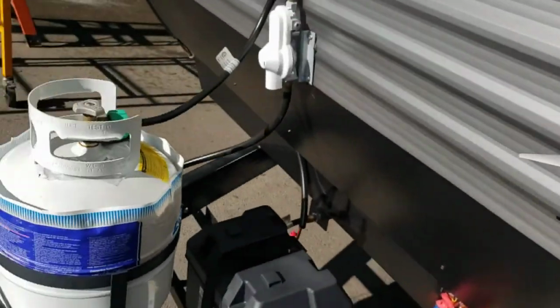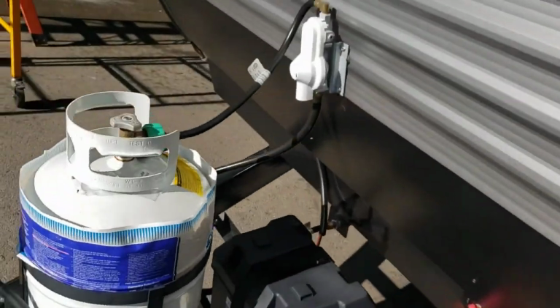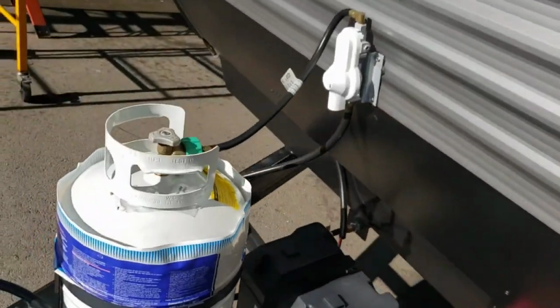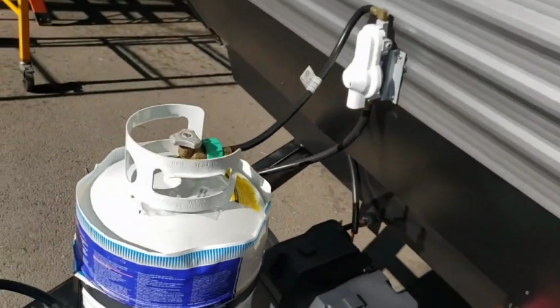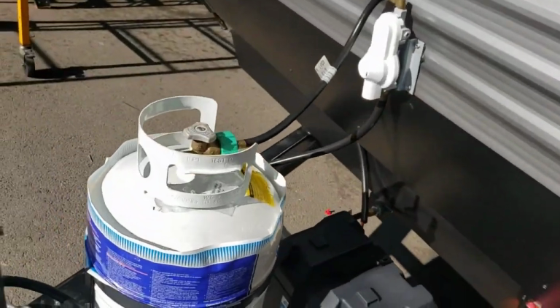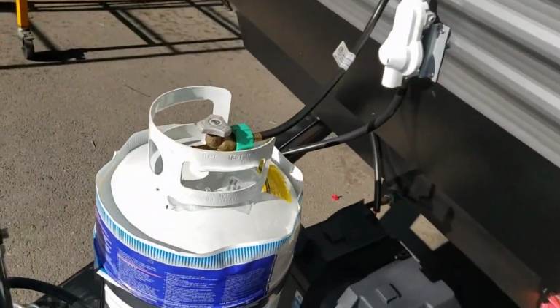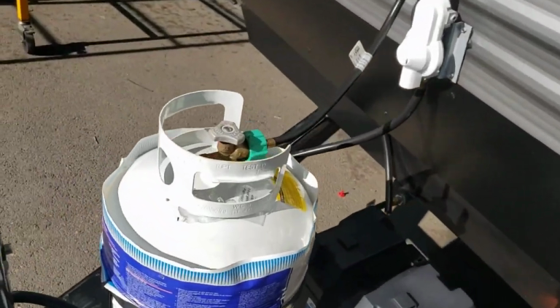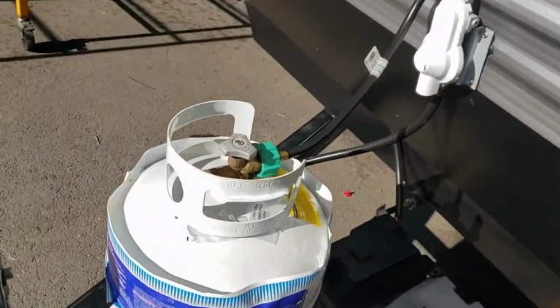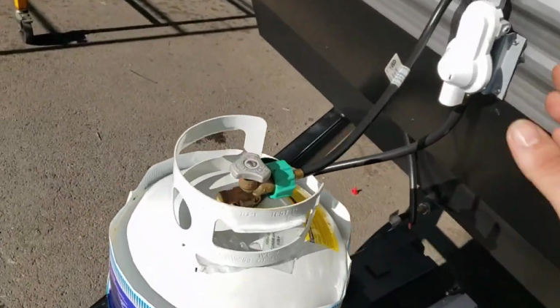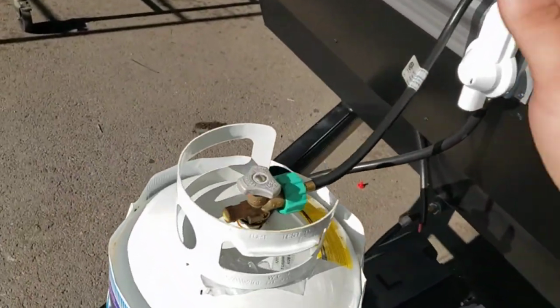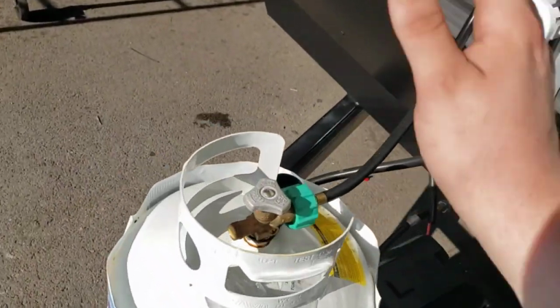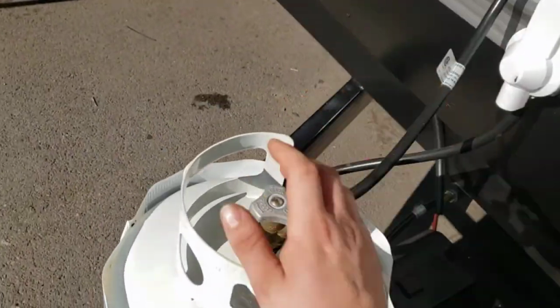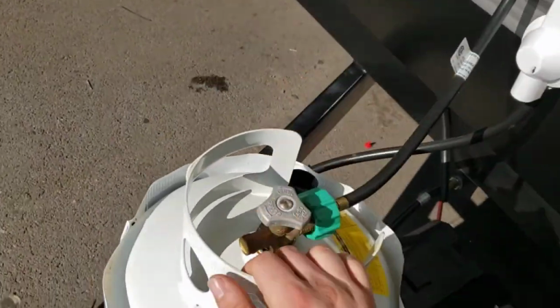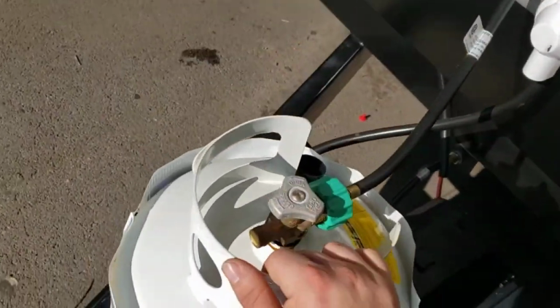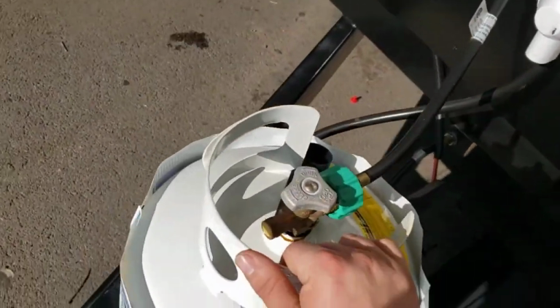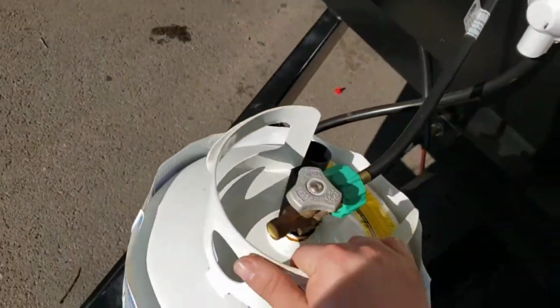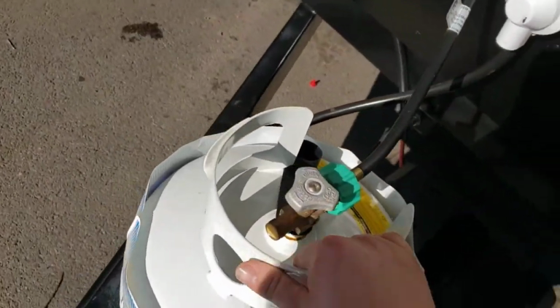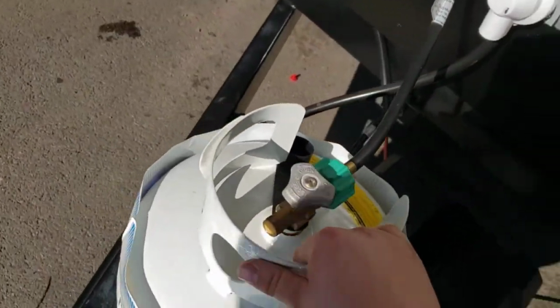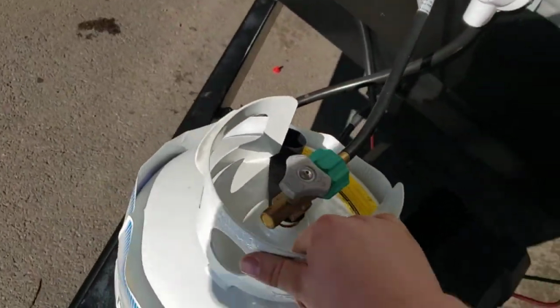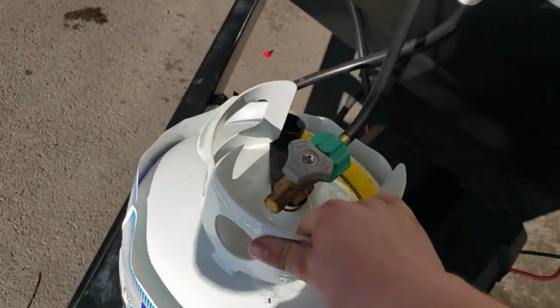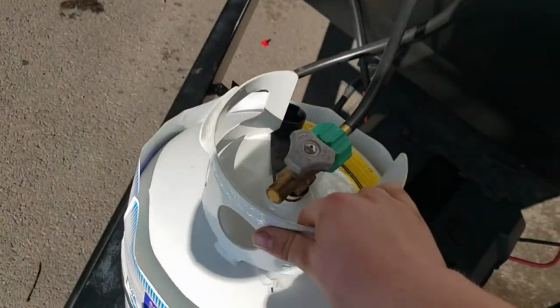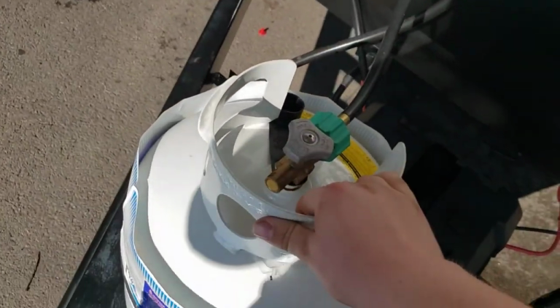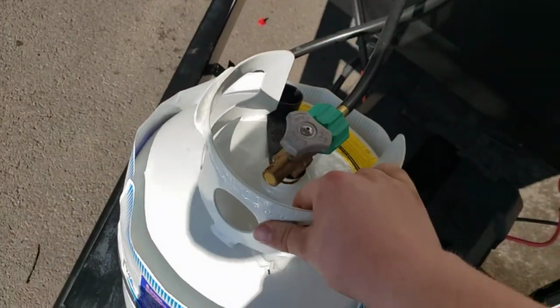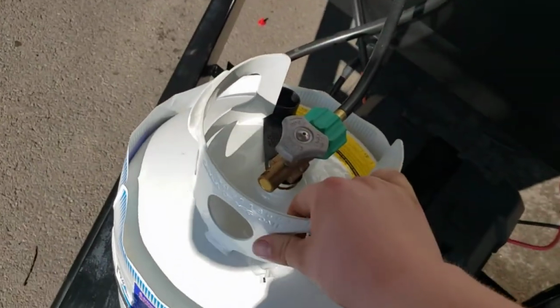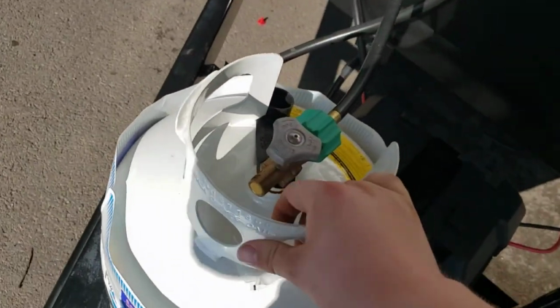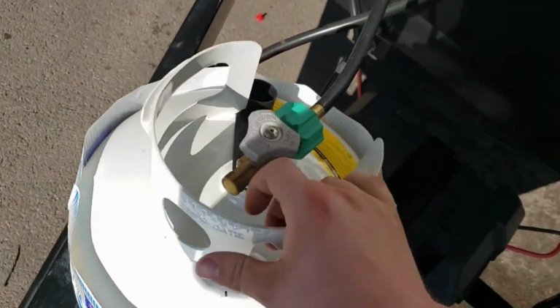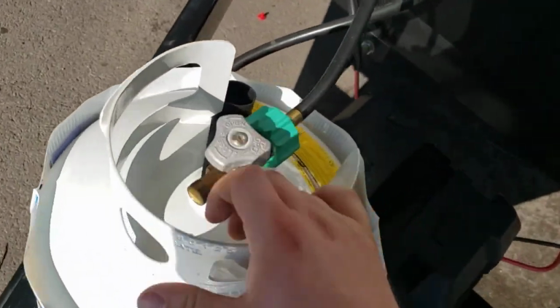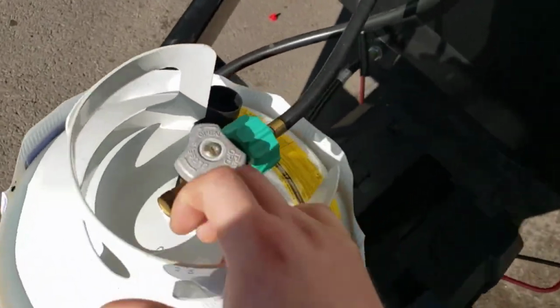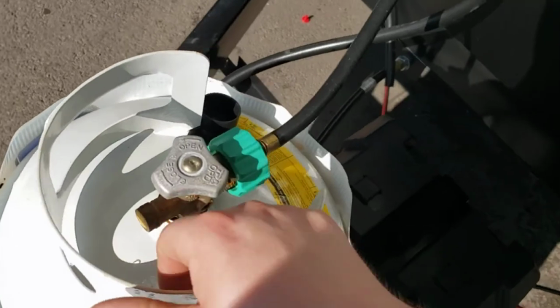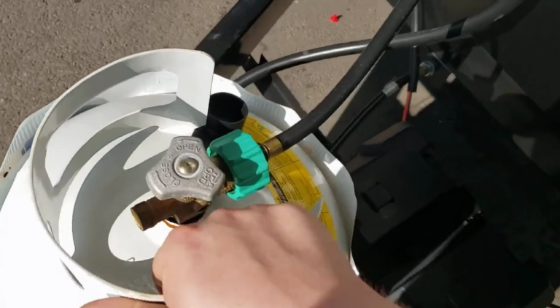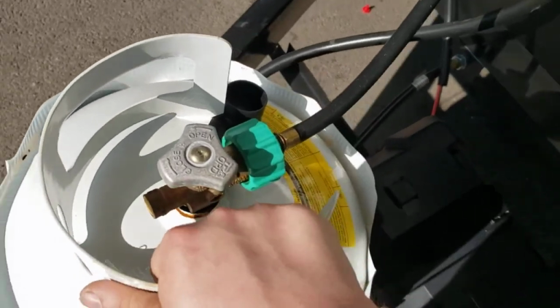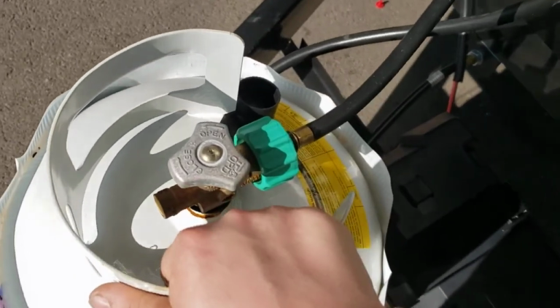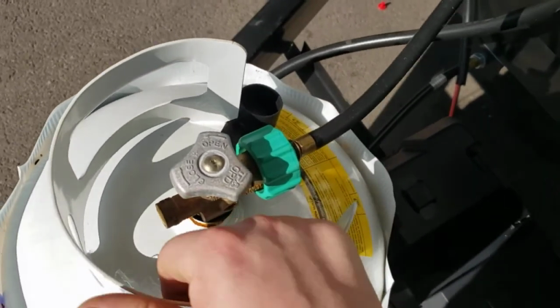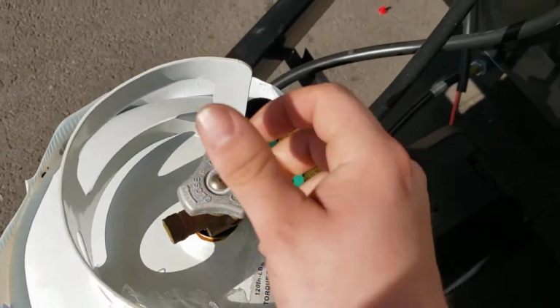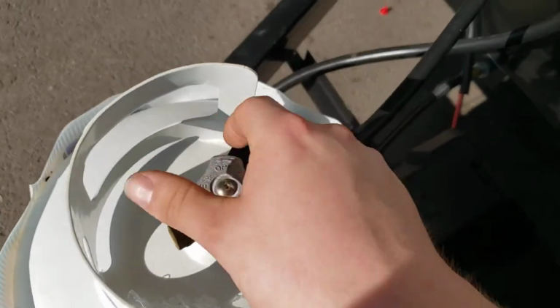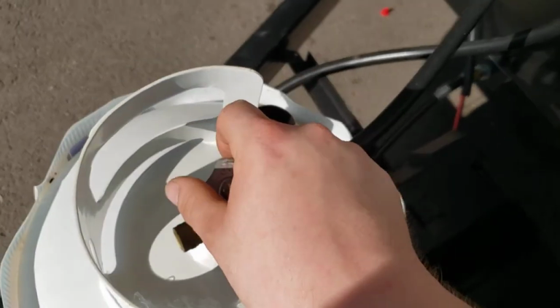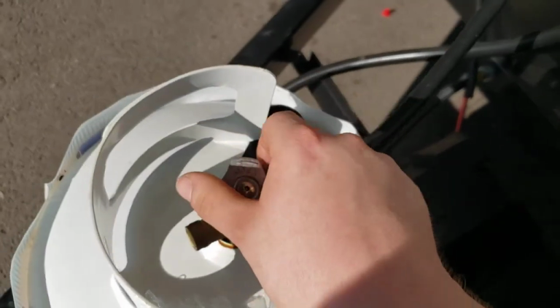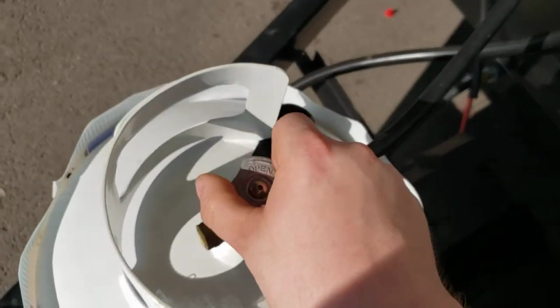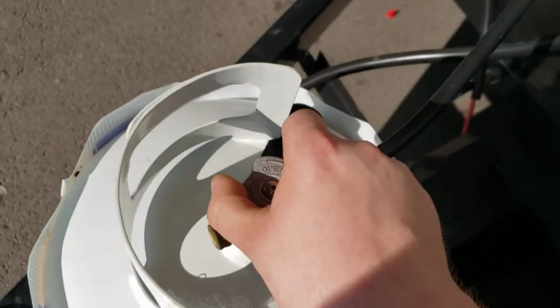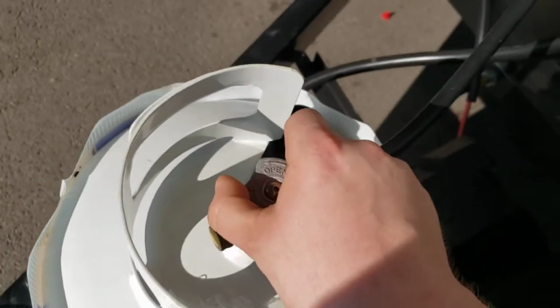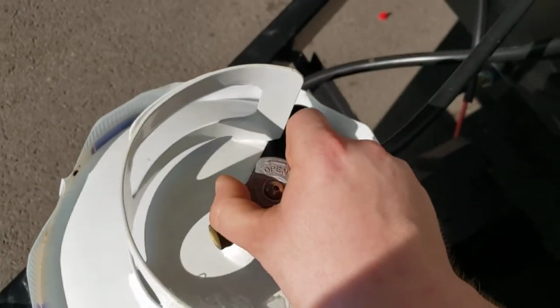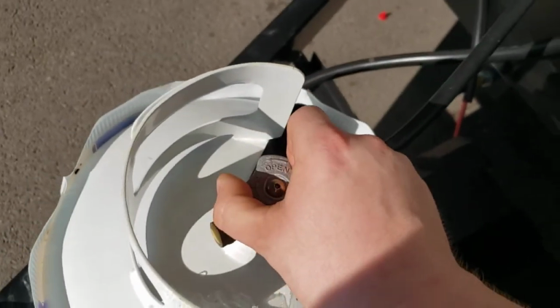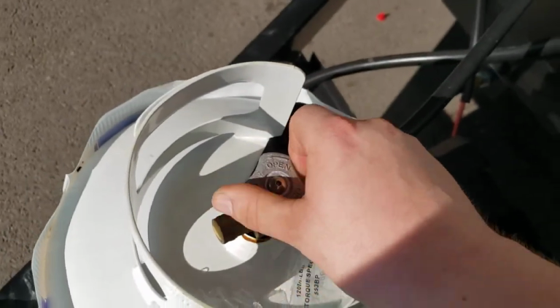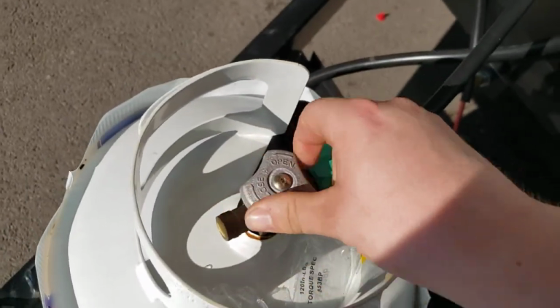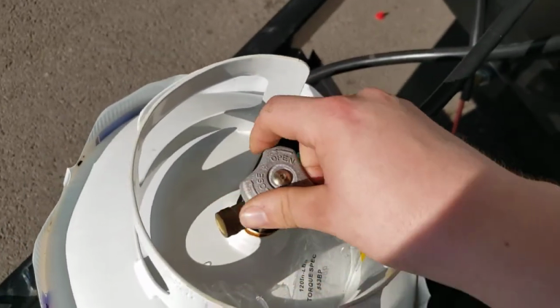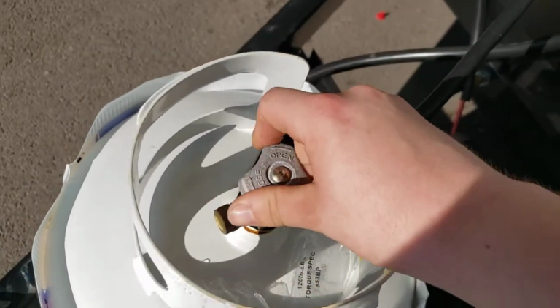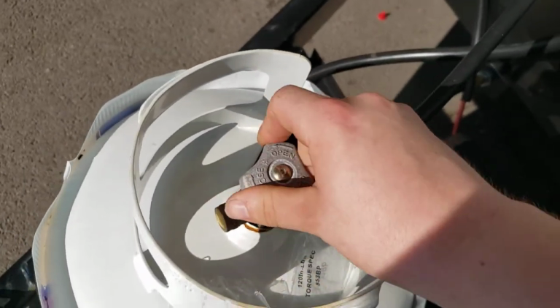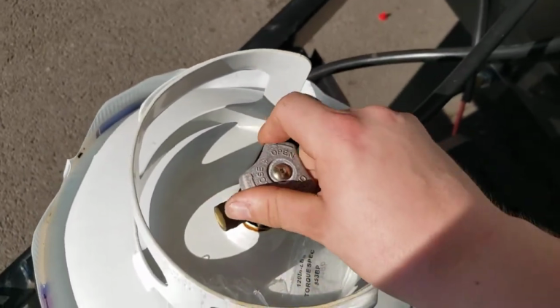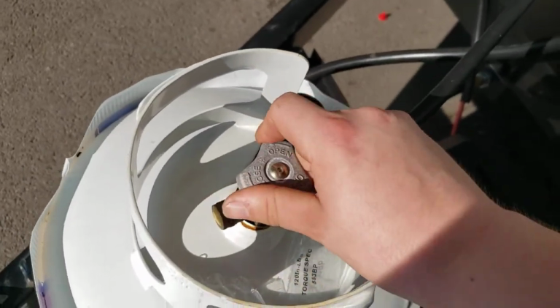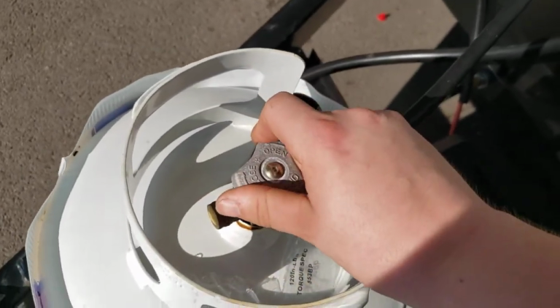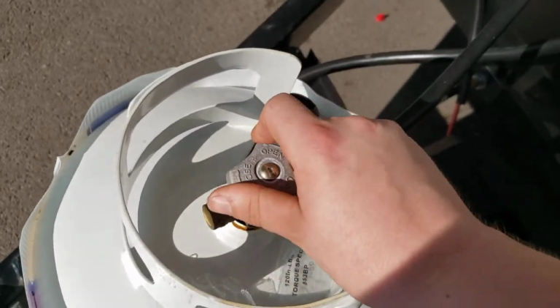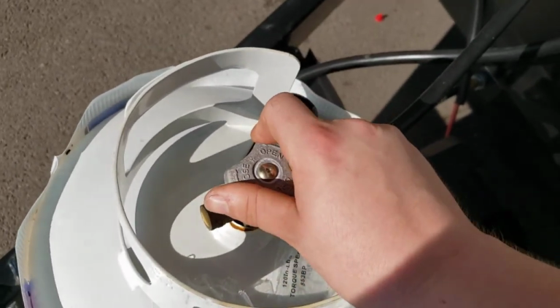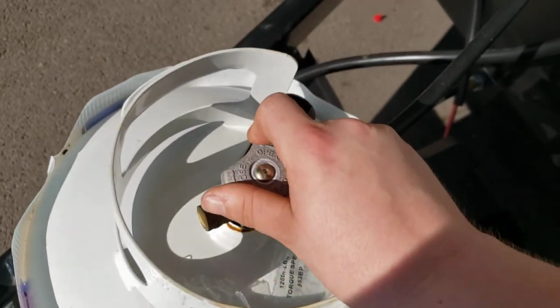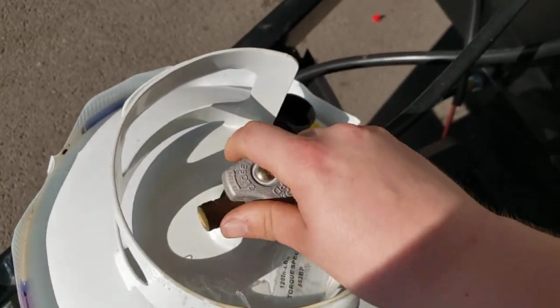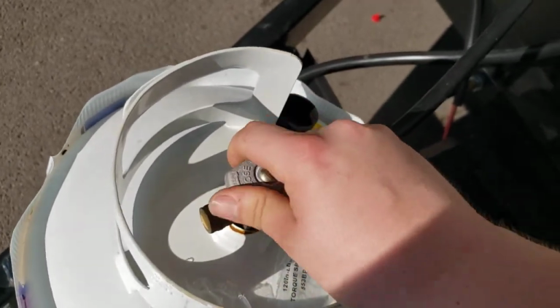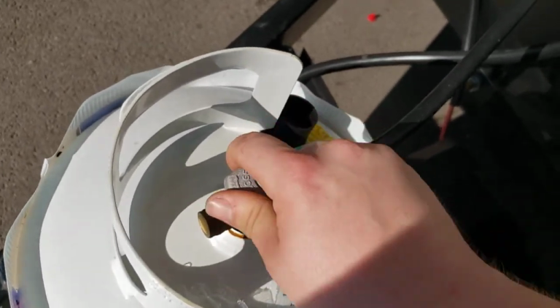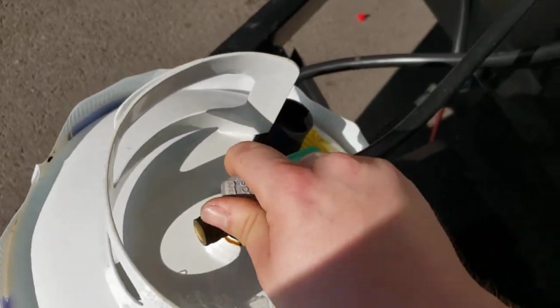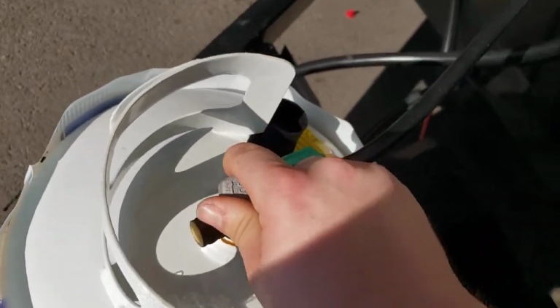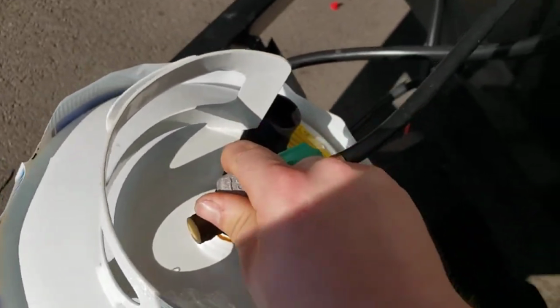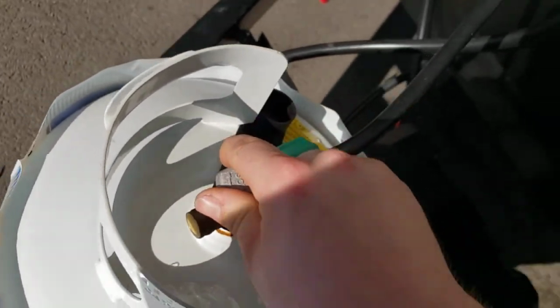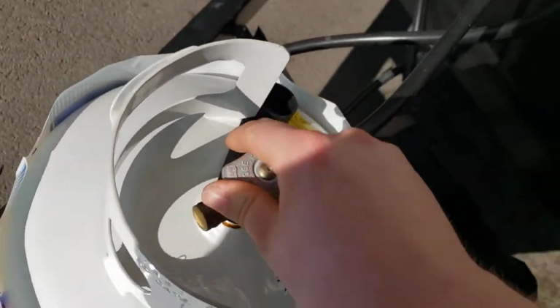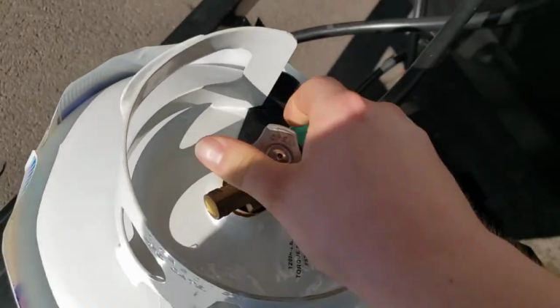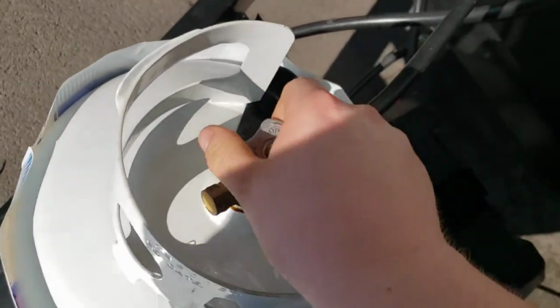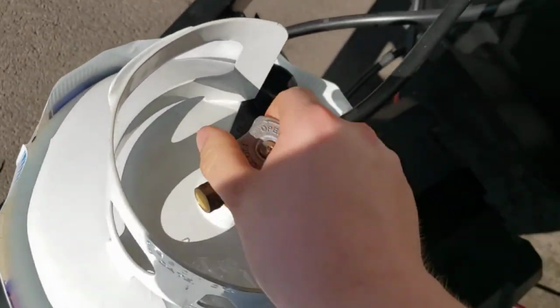Up here is a single 20-pound propane cylinder. All you gotta do is turn it all the way to the left for on, all the way to the right for off.